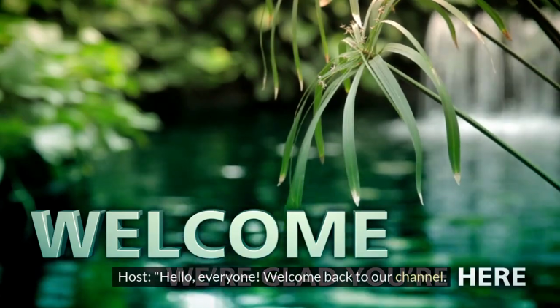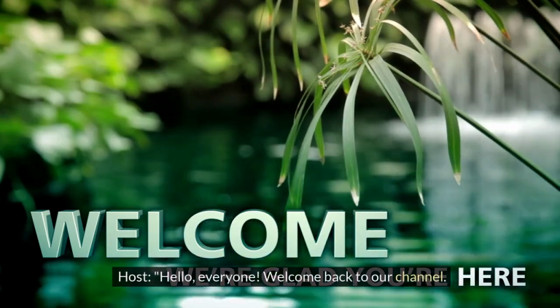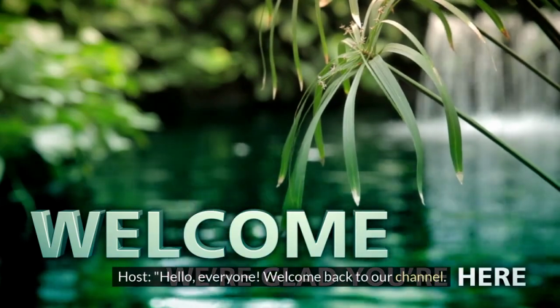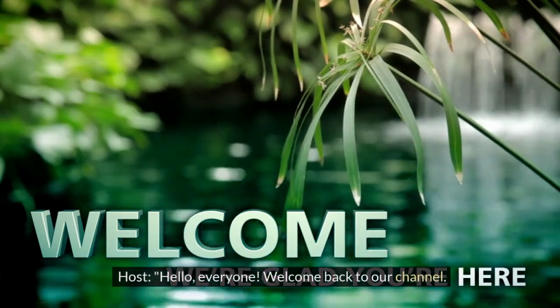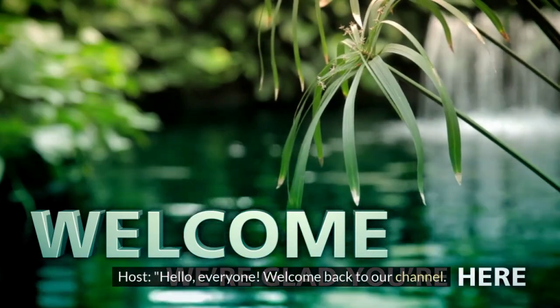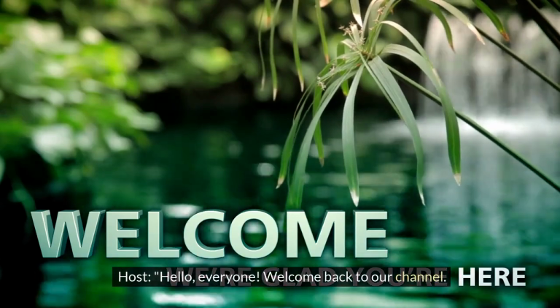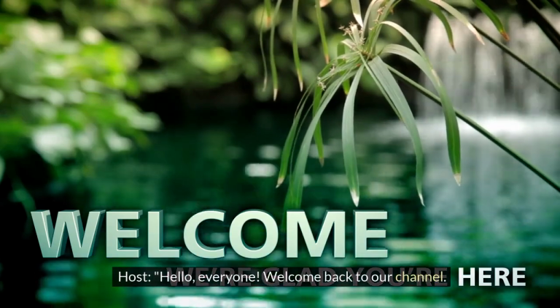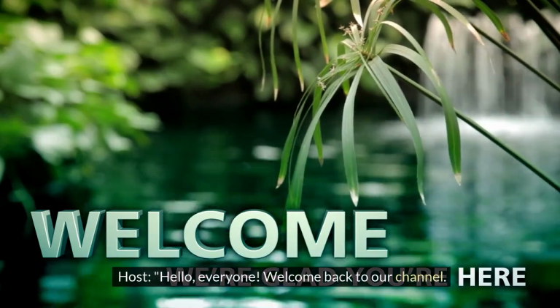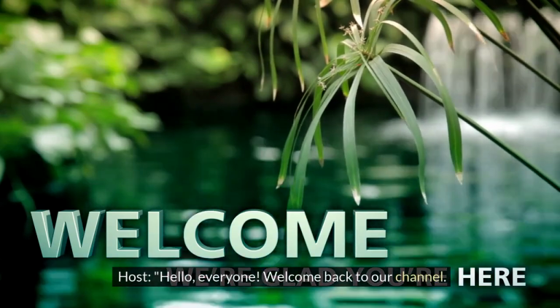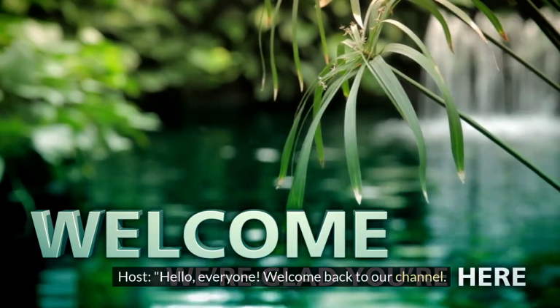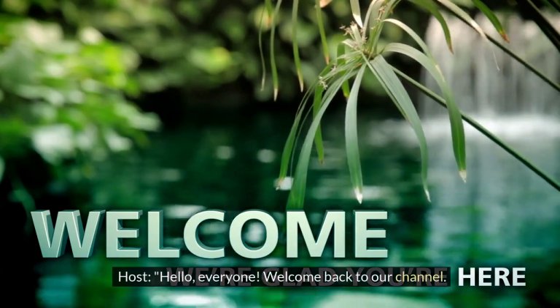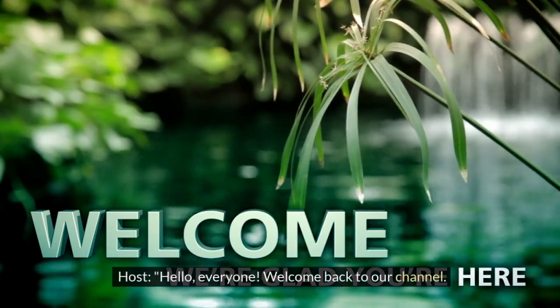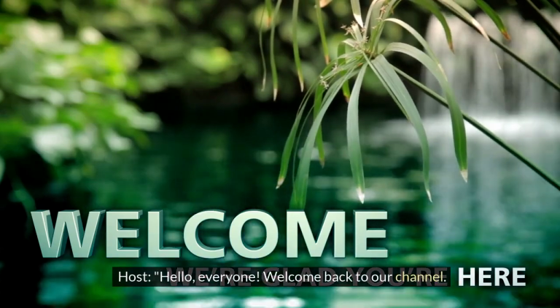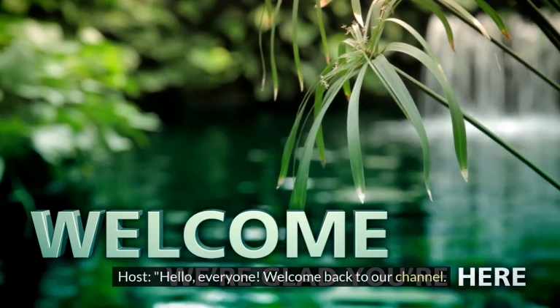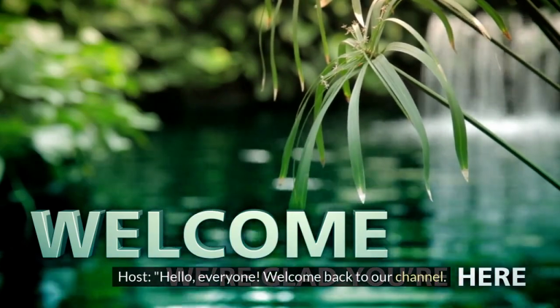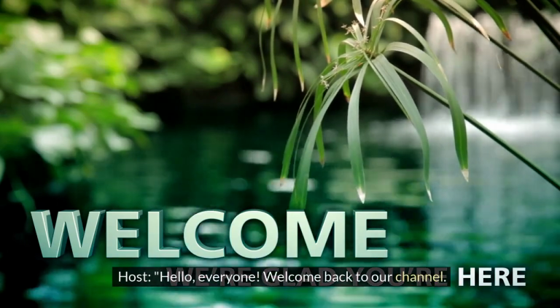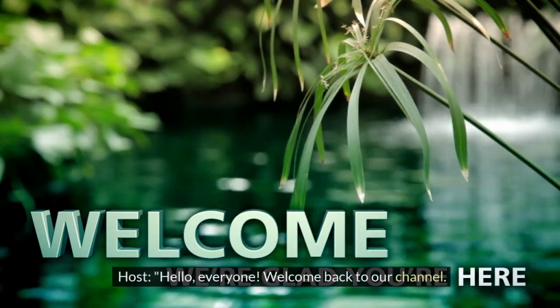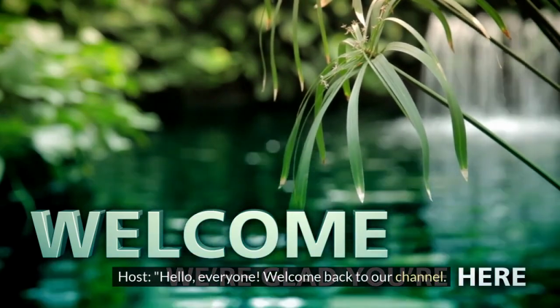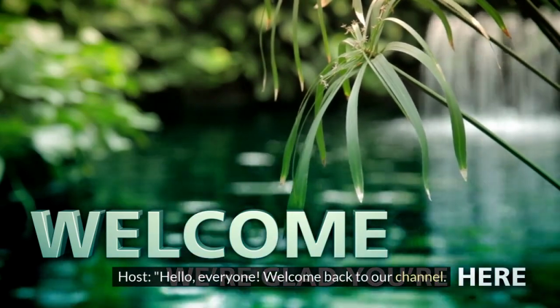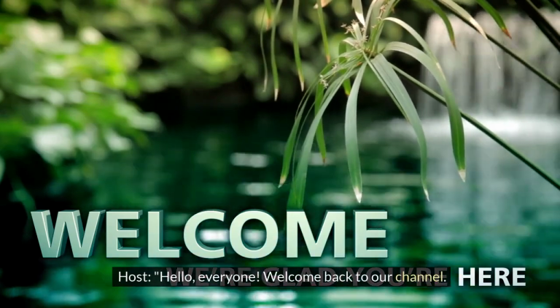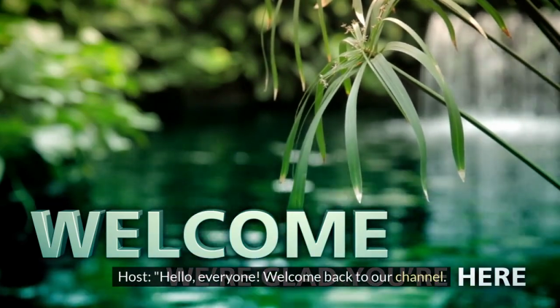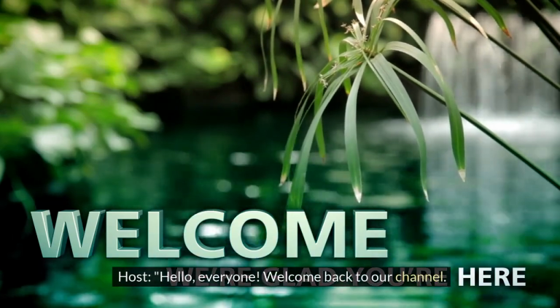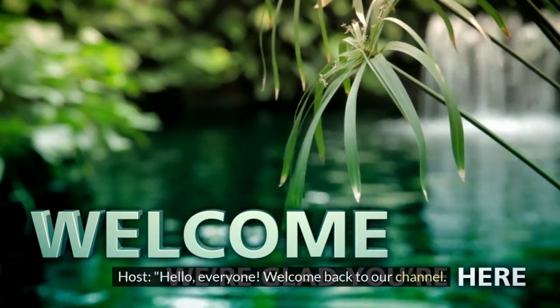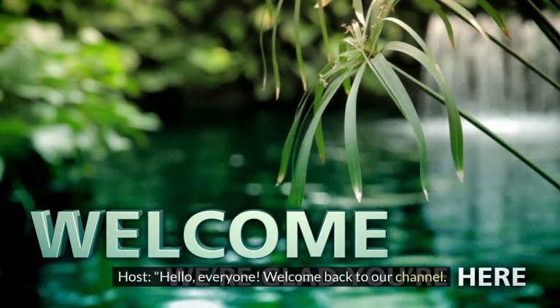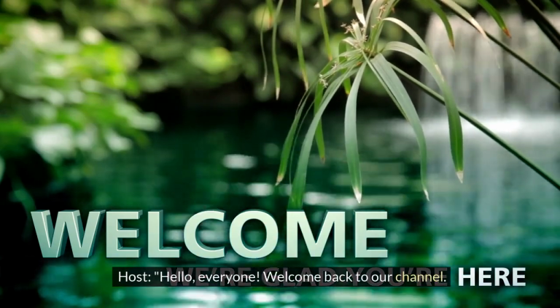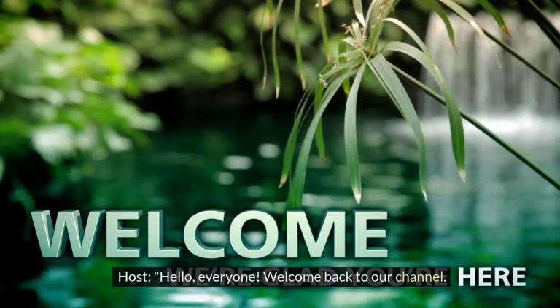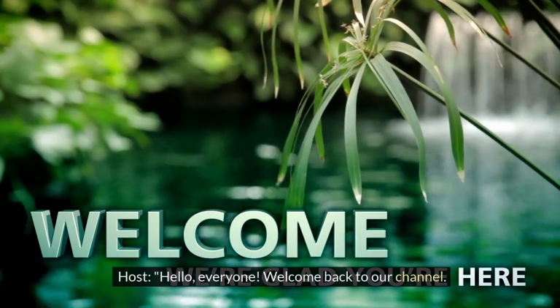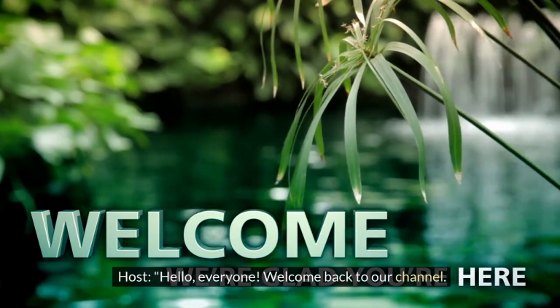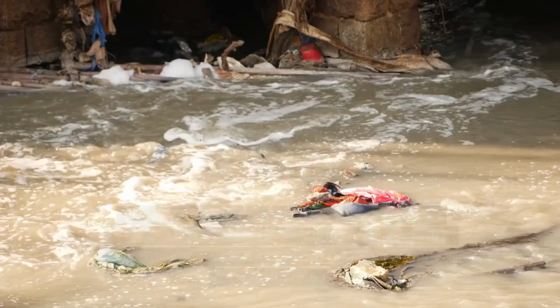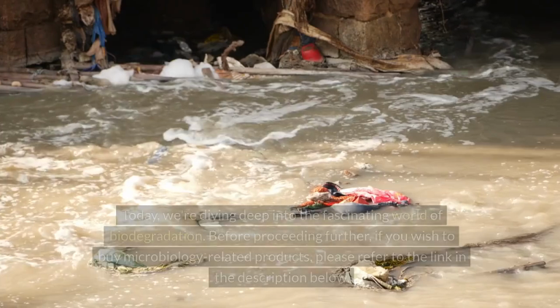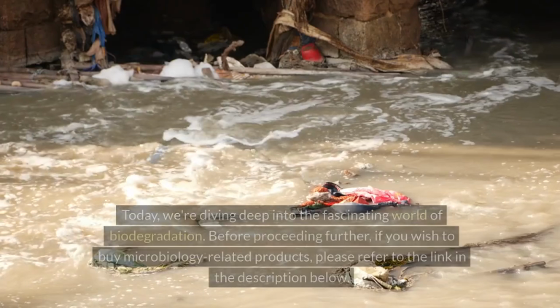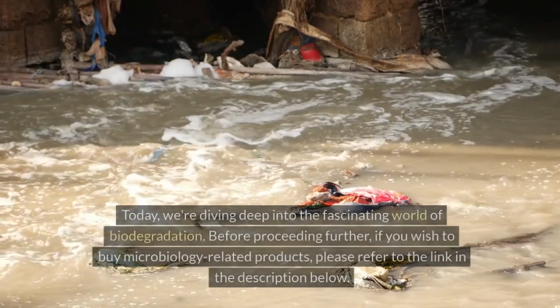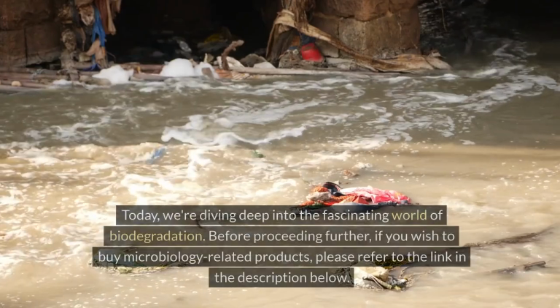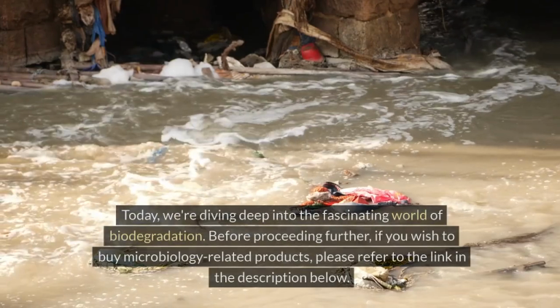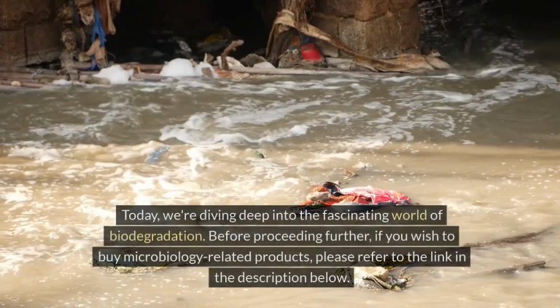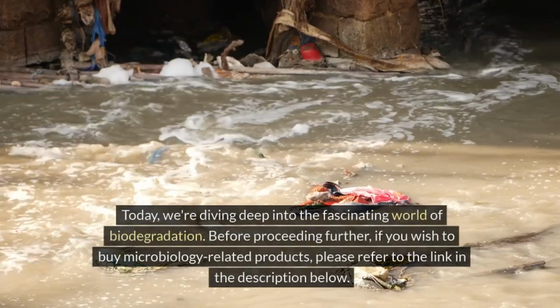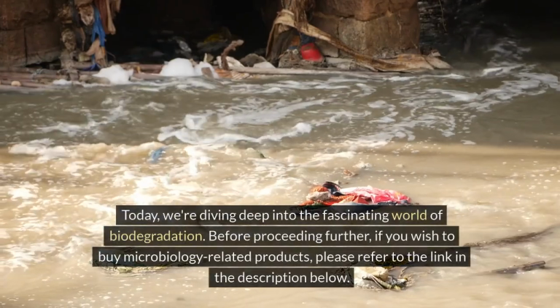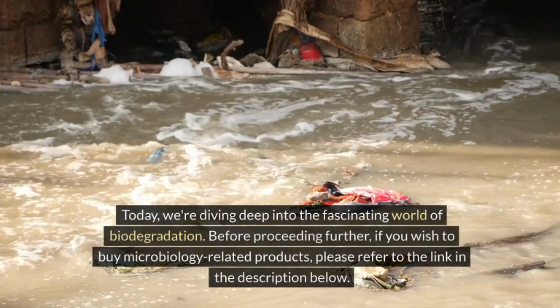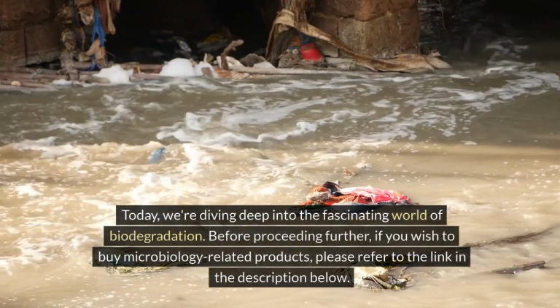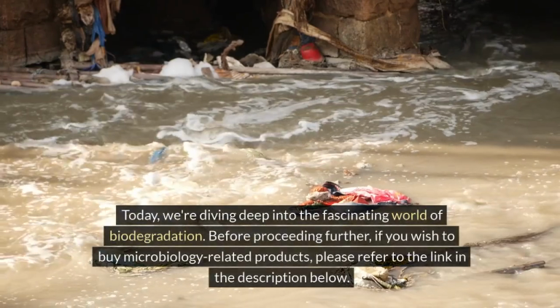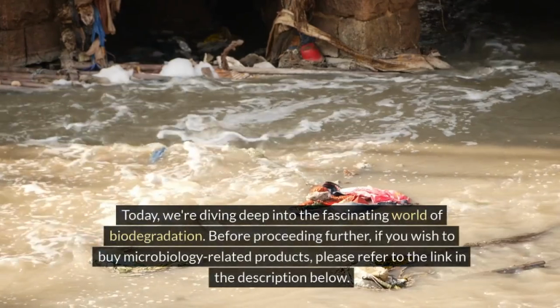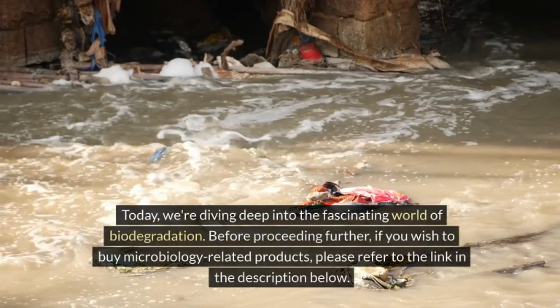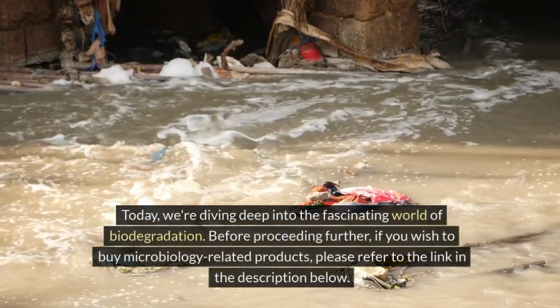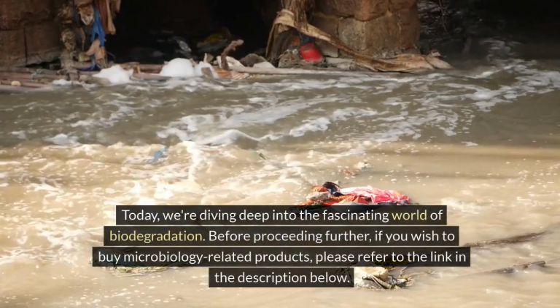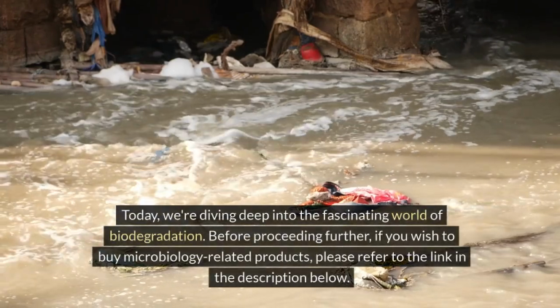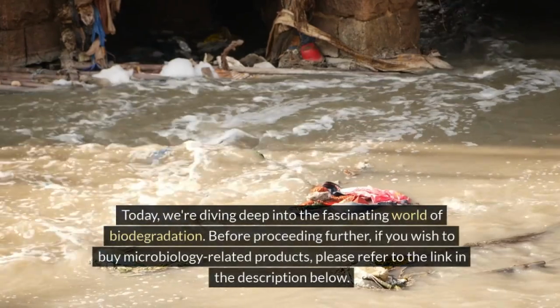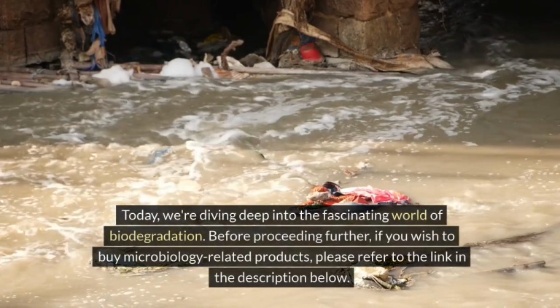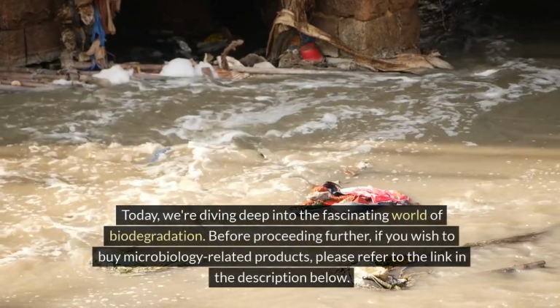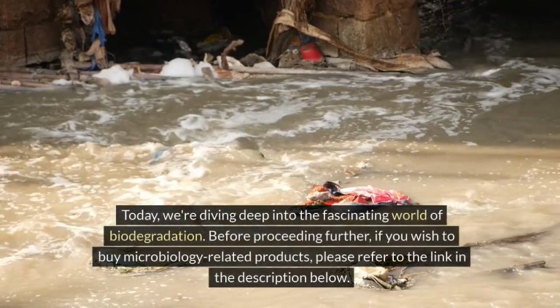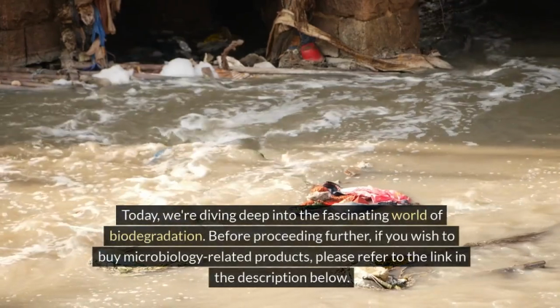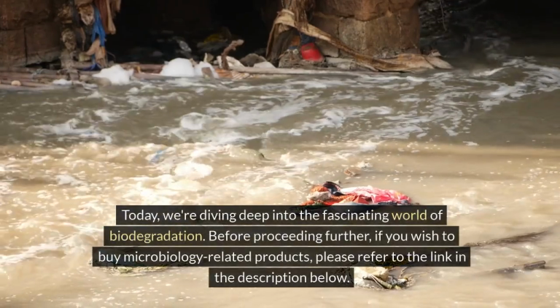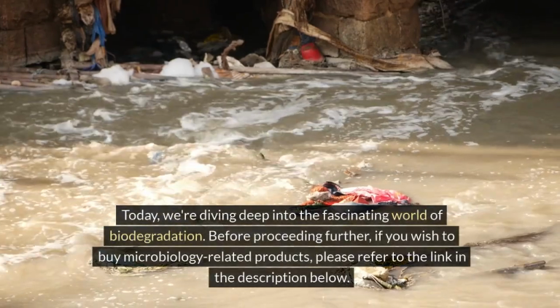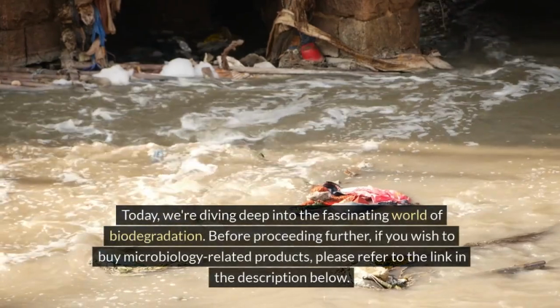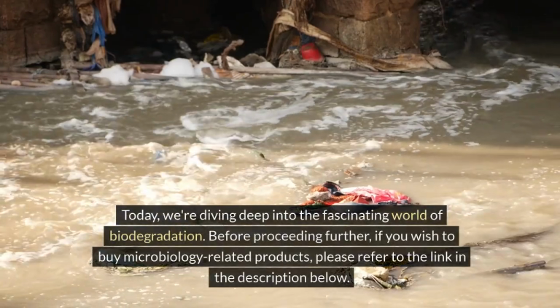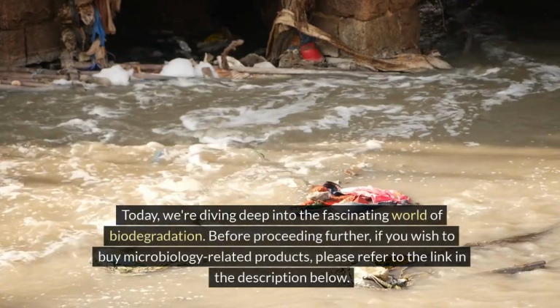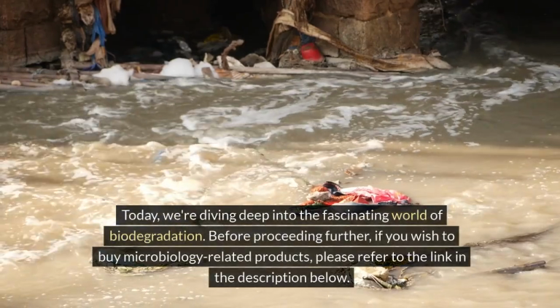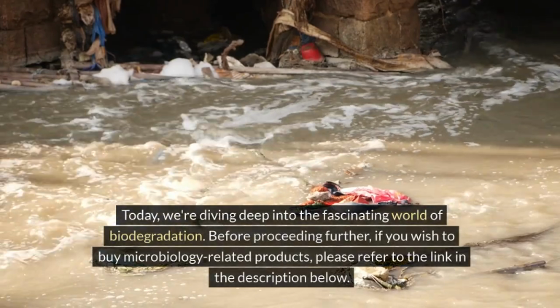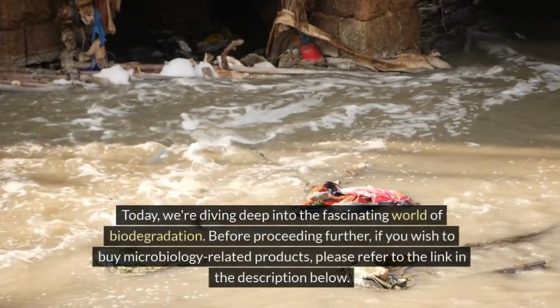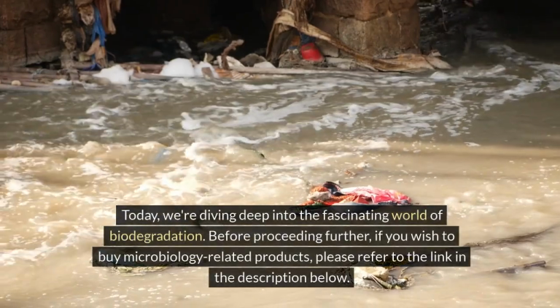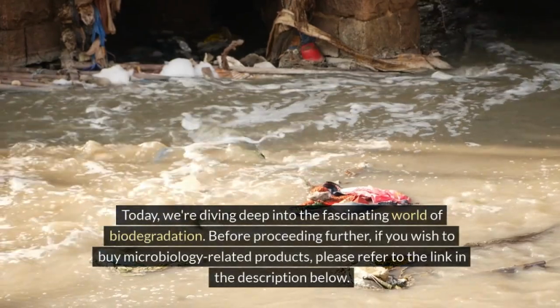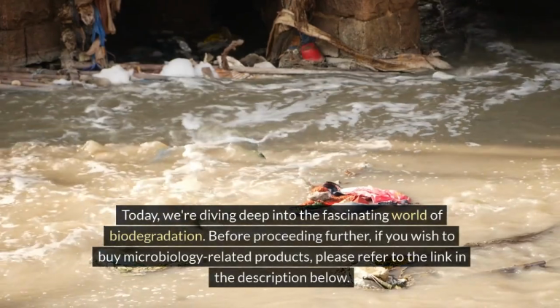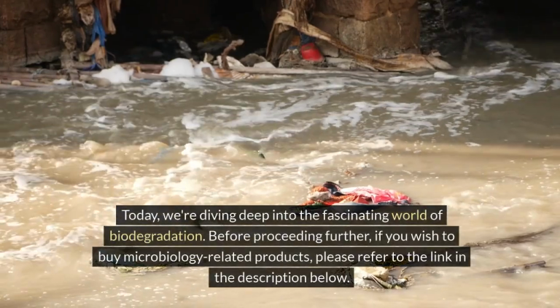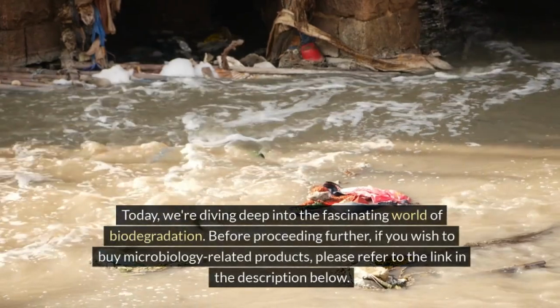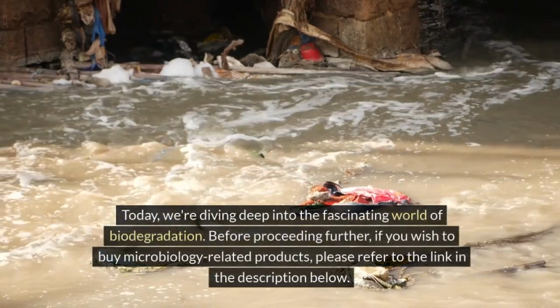Hello, everyone. Welcome back to our channel. Today, we're diving deep into the fascinating world of biodegradation.